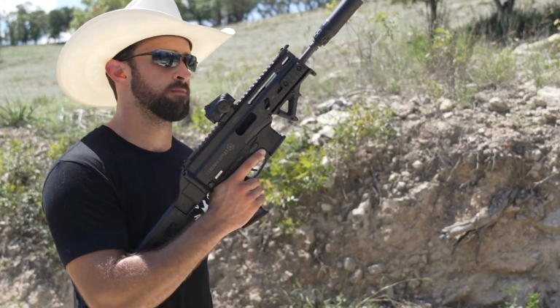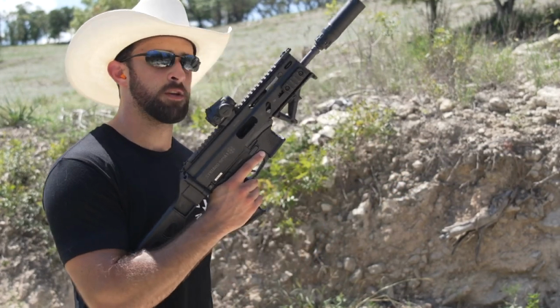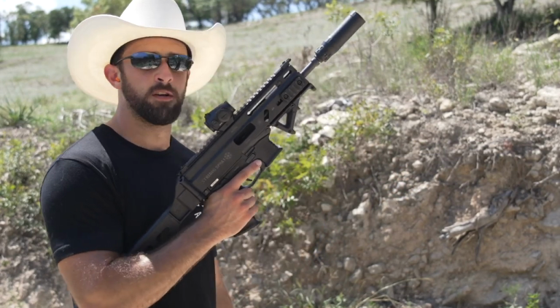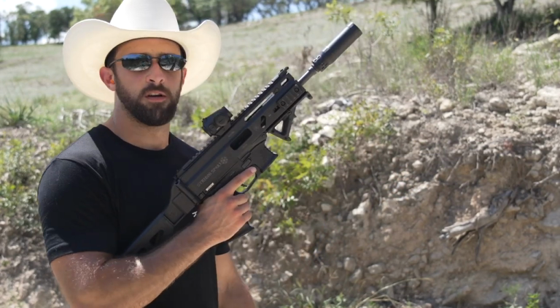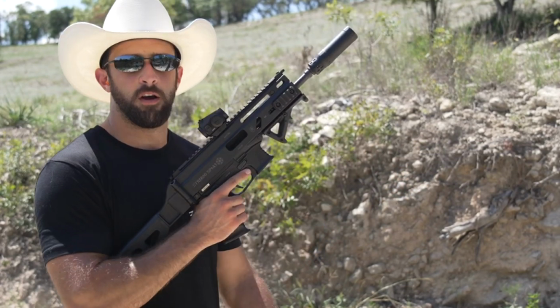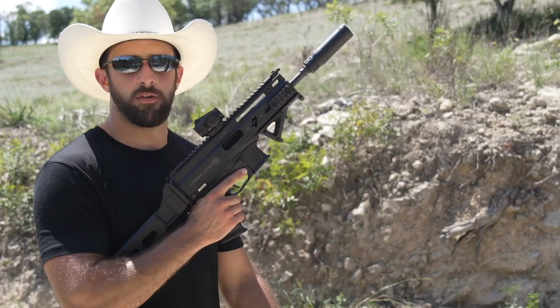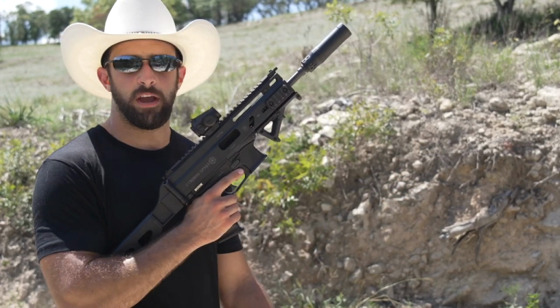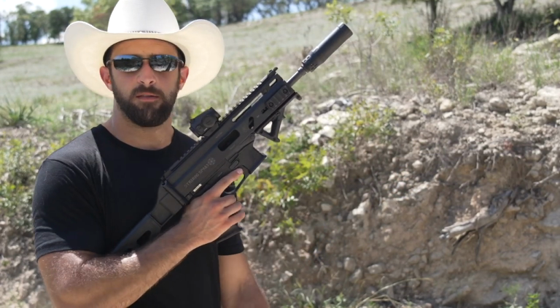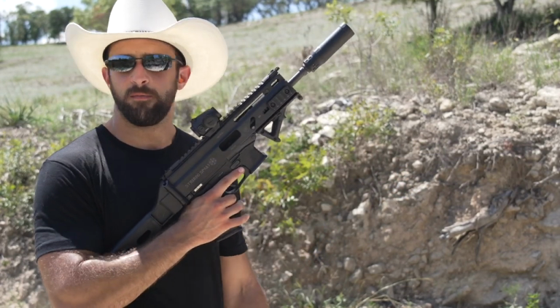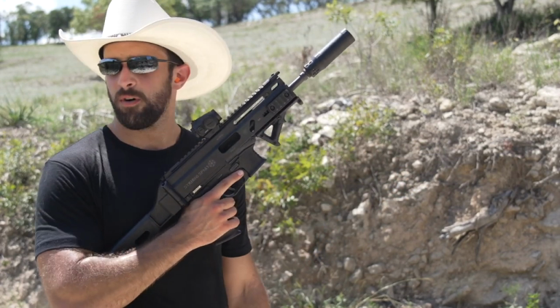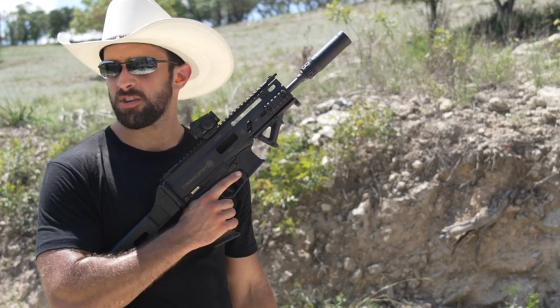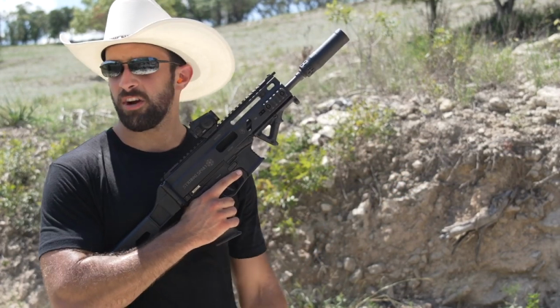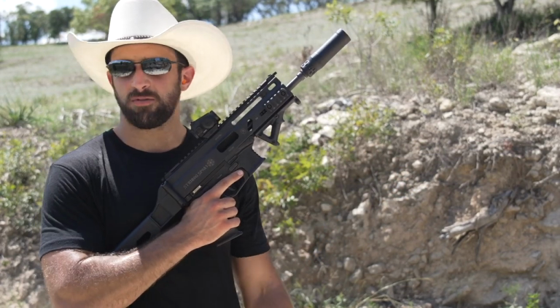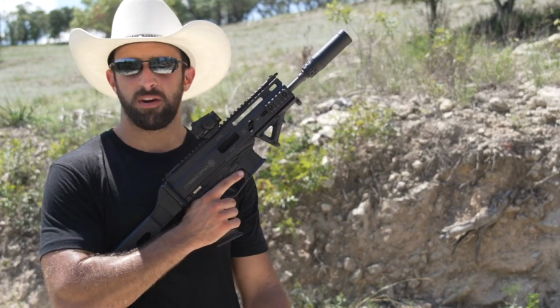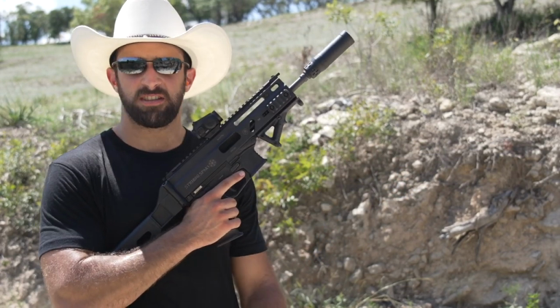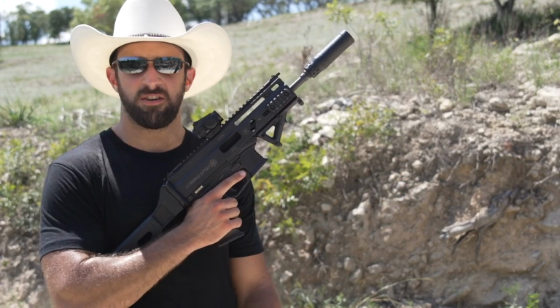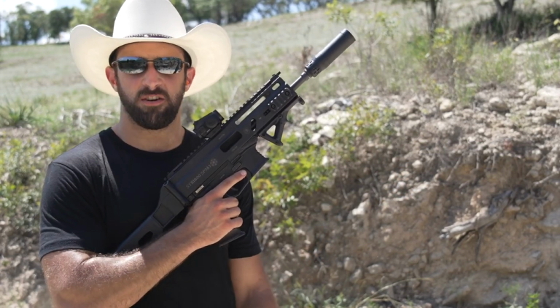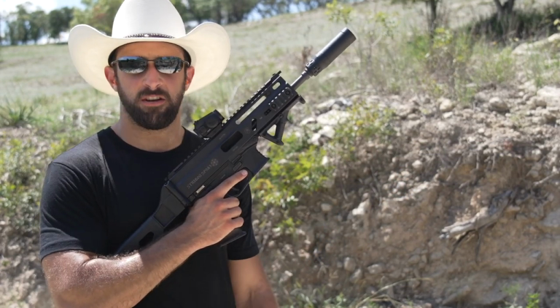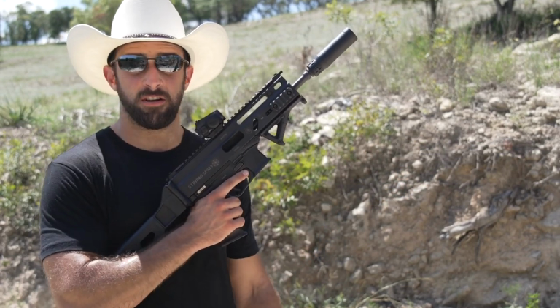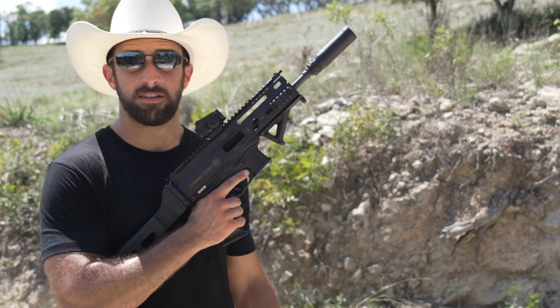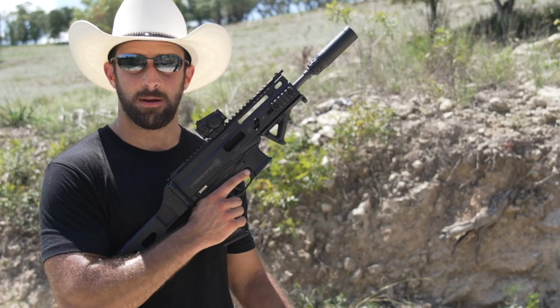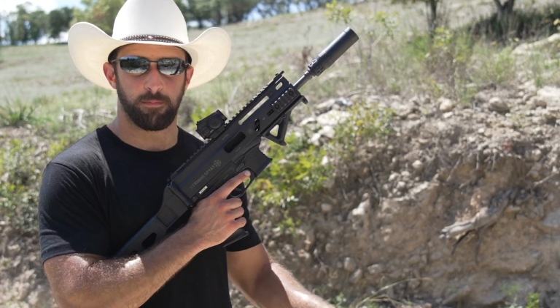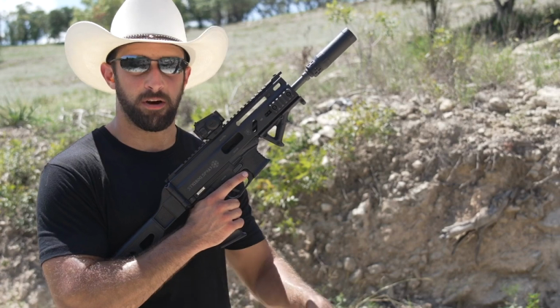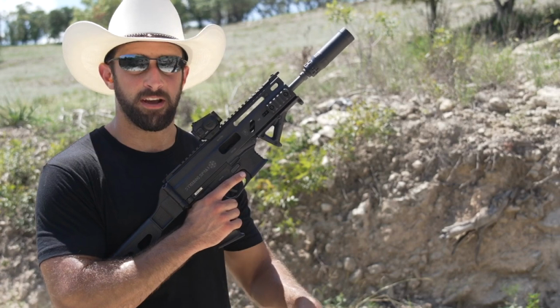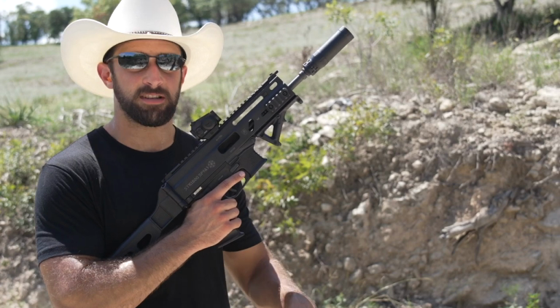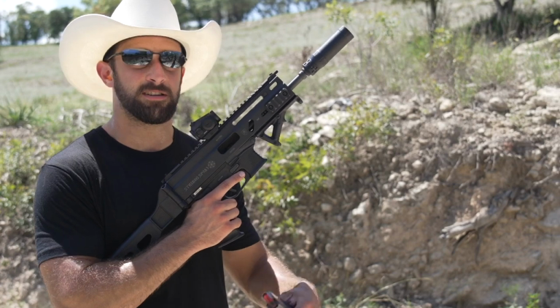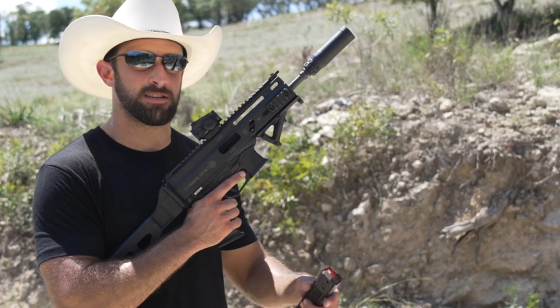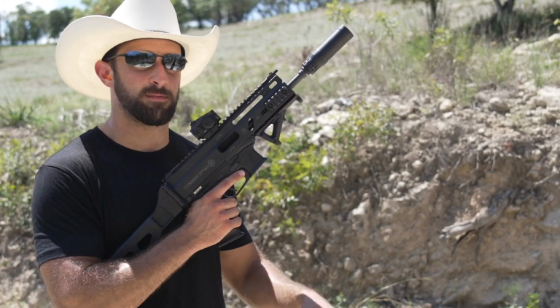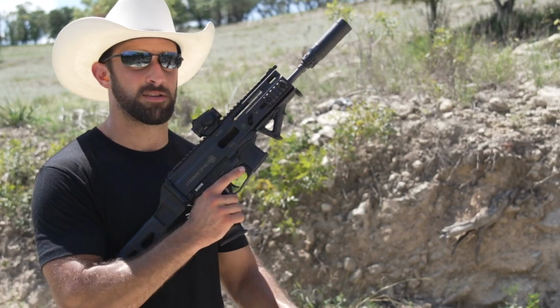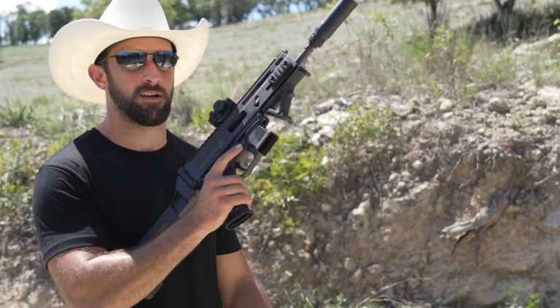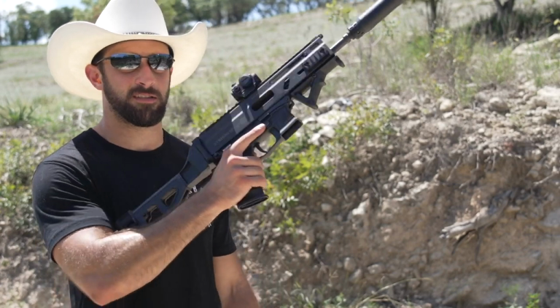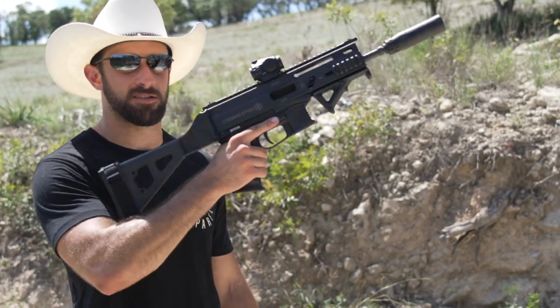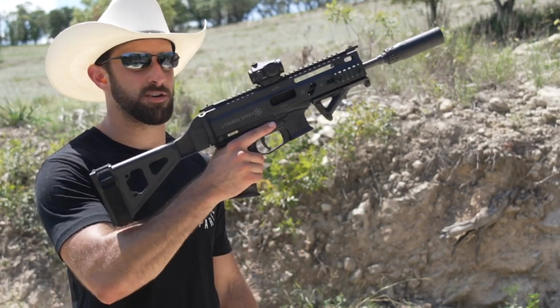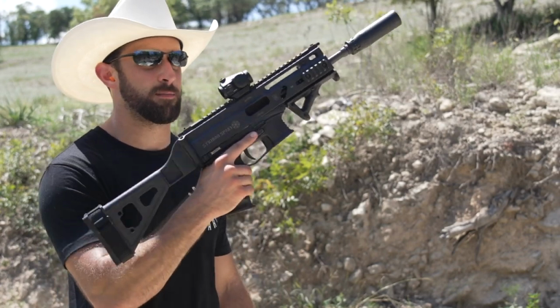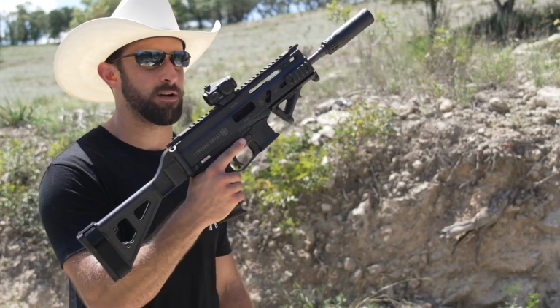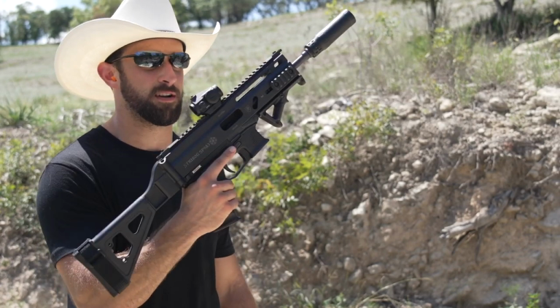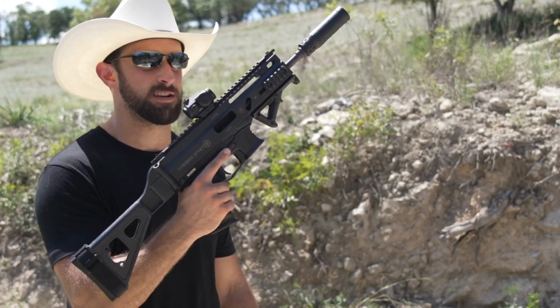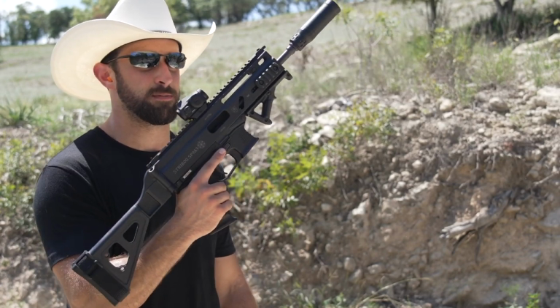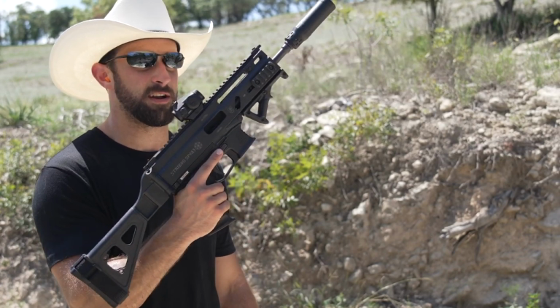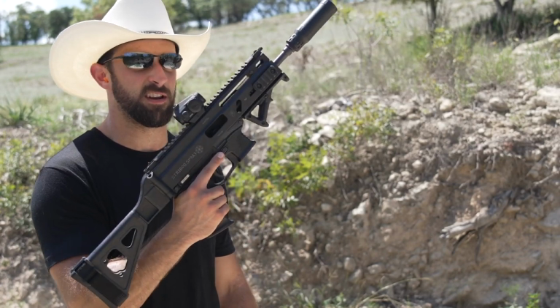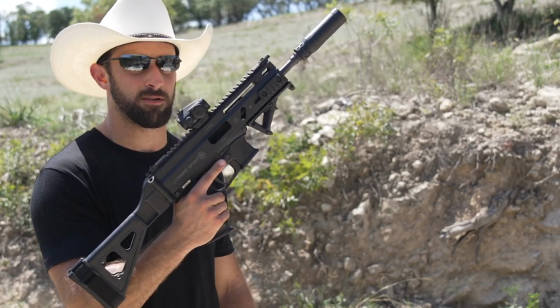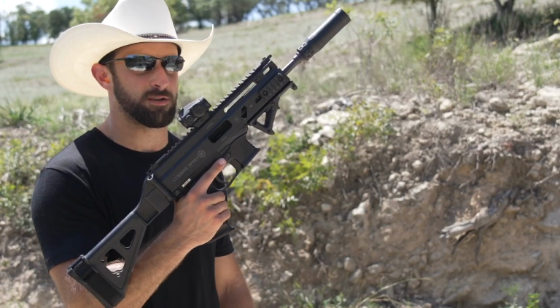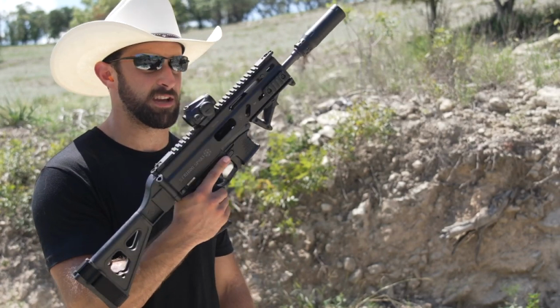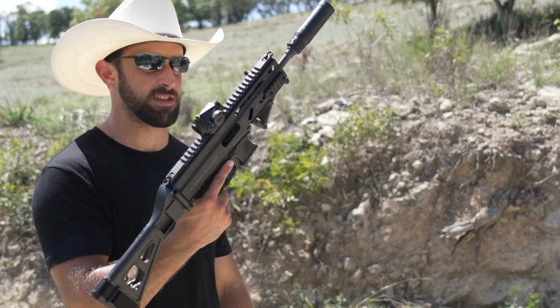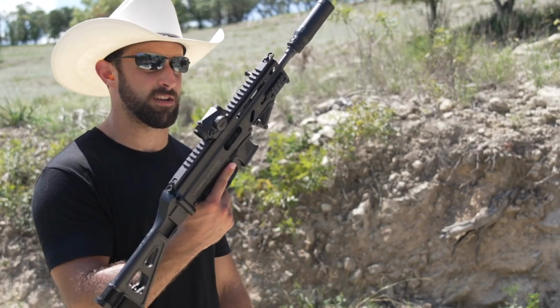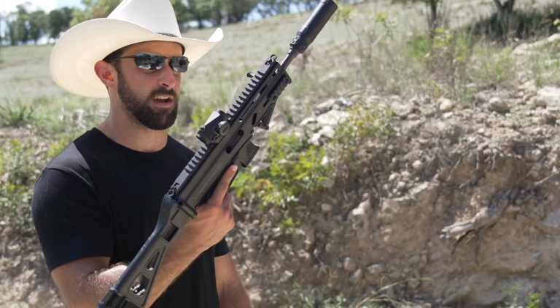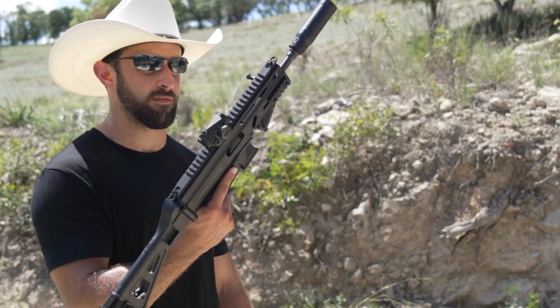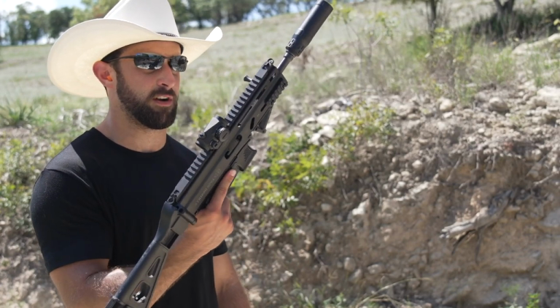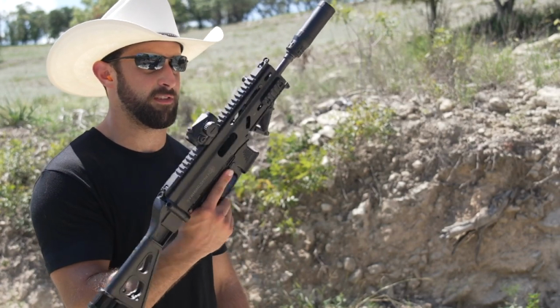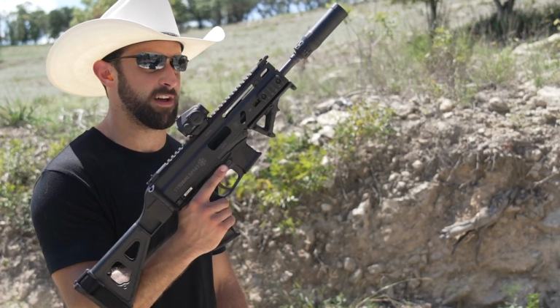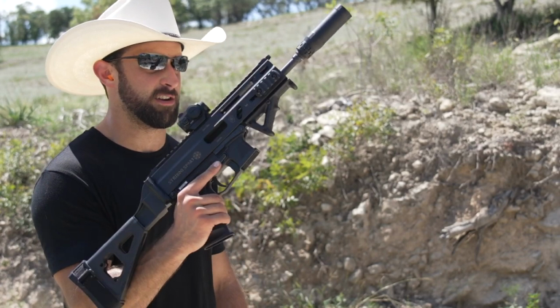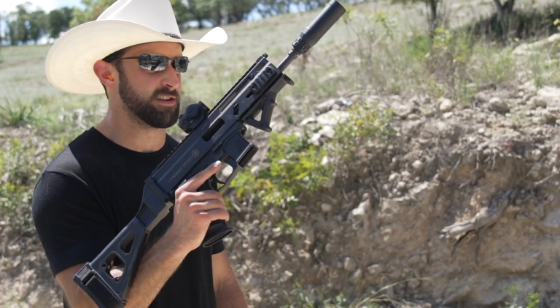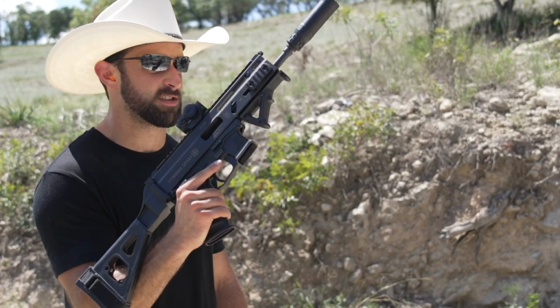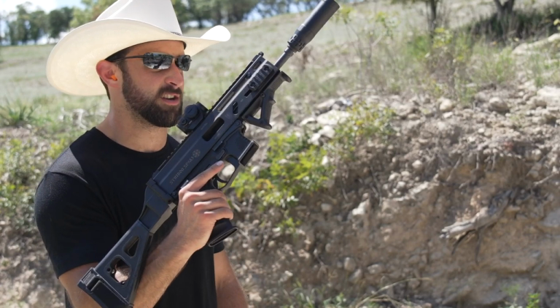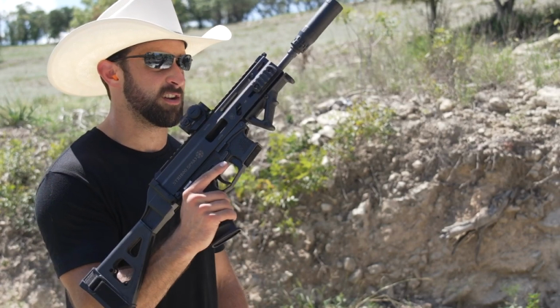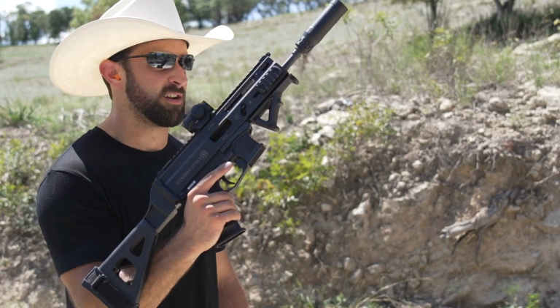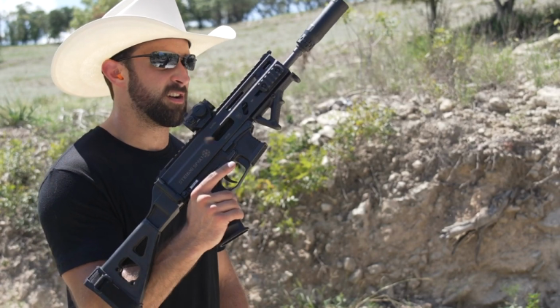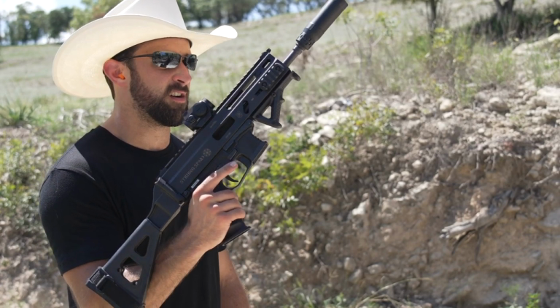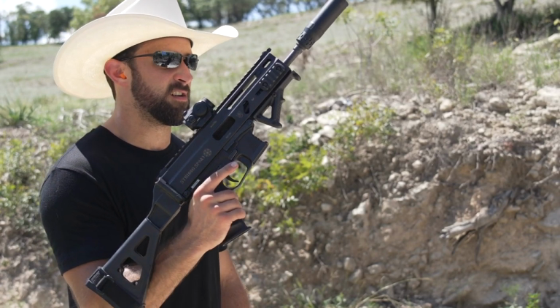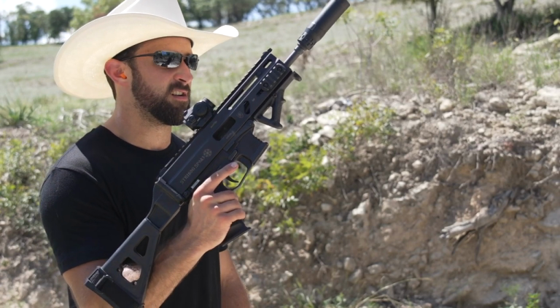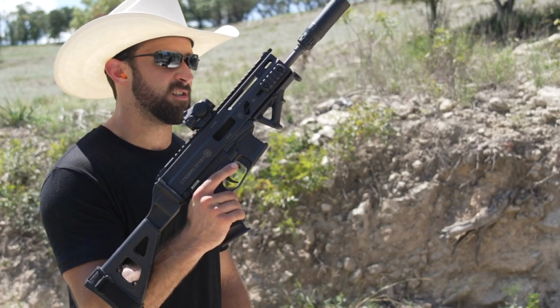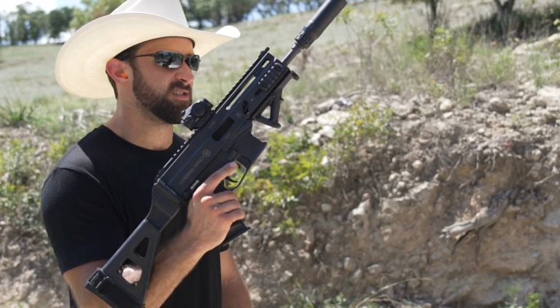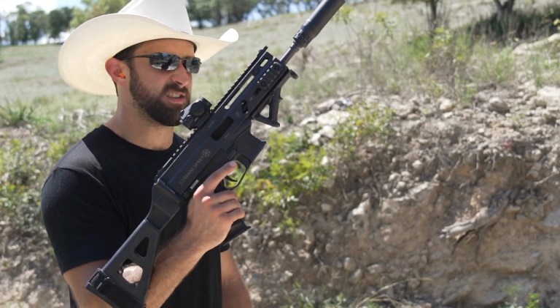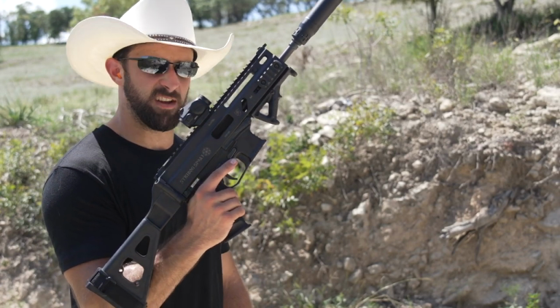Scratch what I said earlier — suppressed subsonic, the Strybog SP9 A3 takes the kick for how flat it is. Damn.